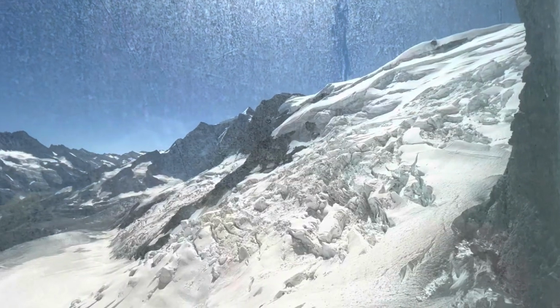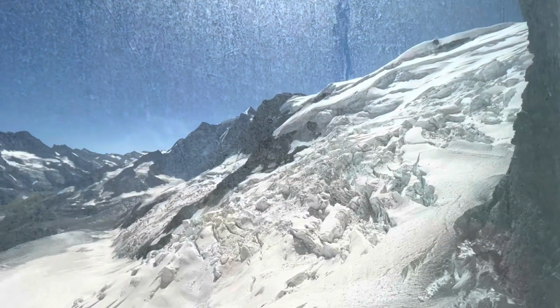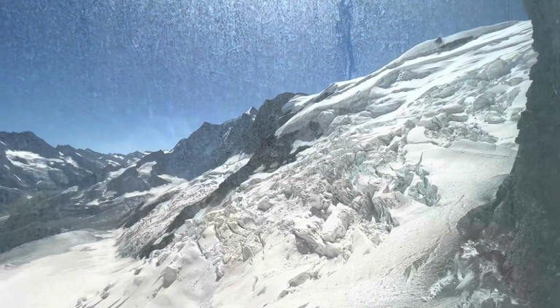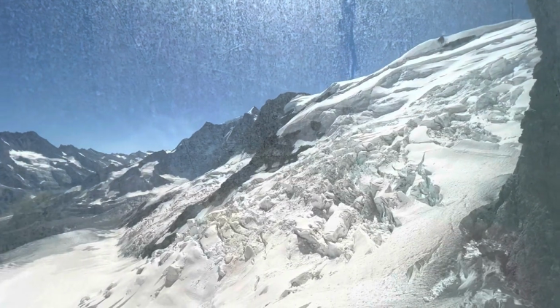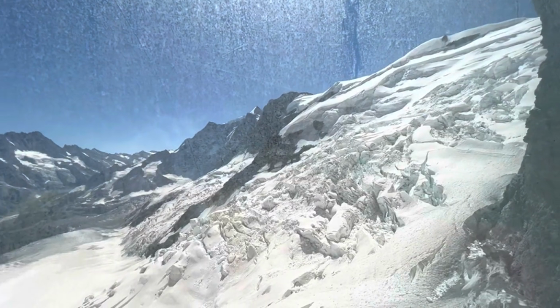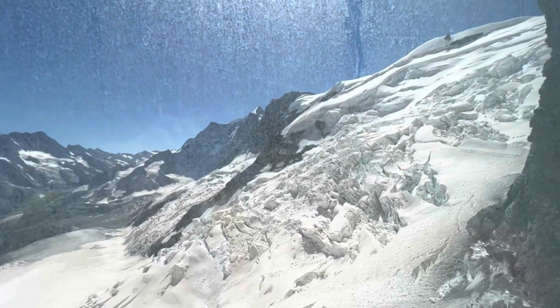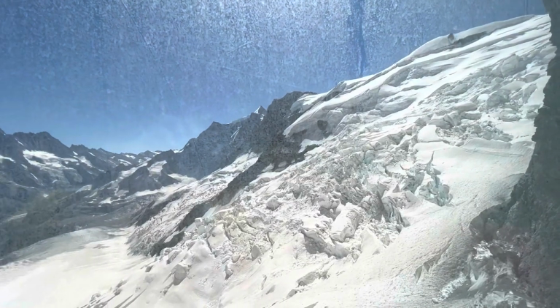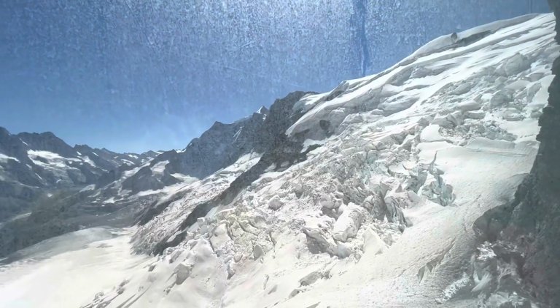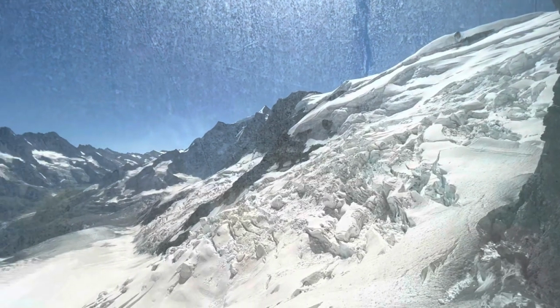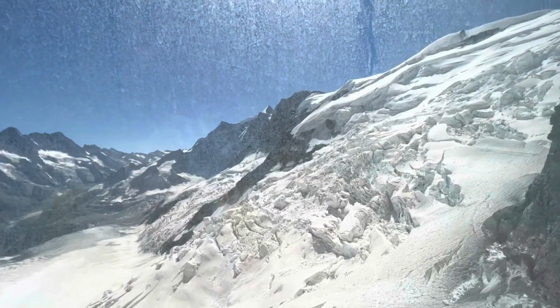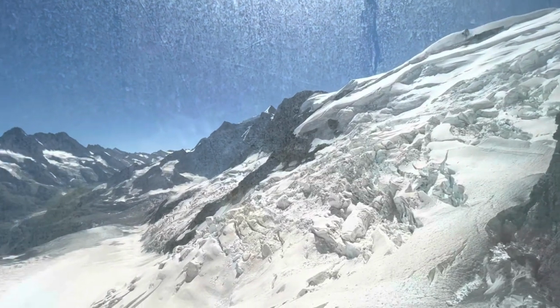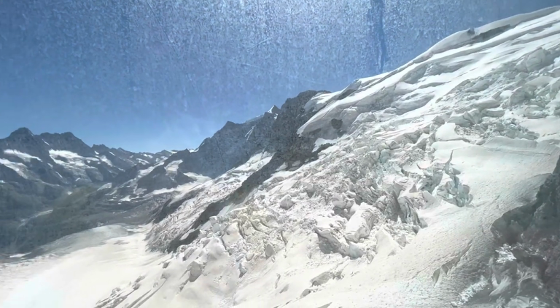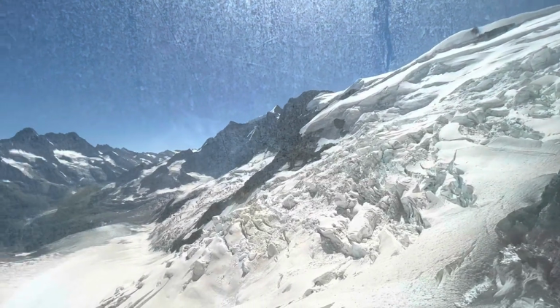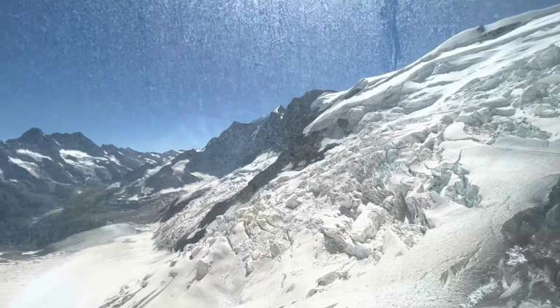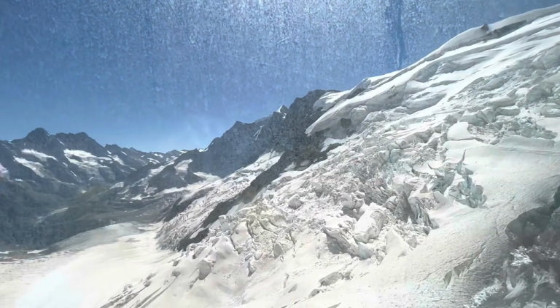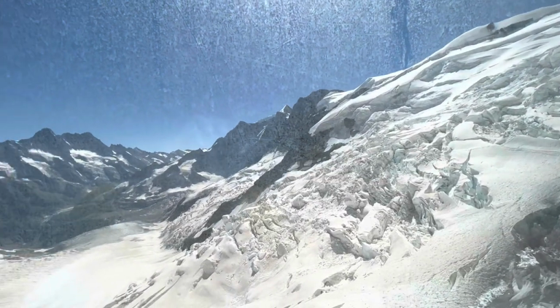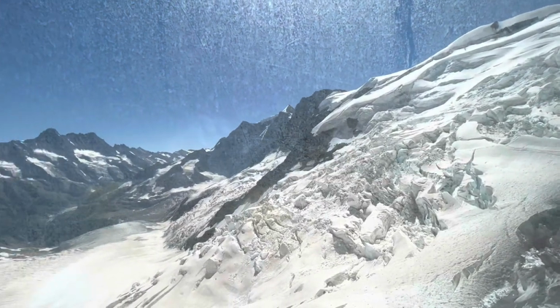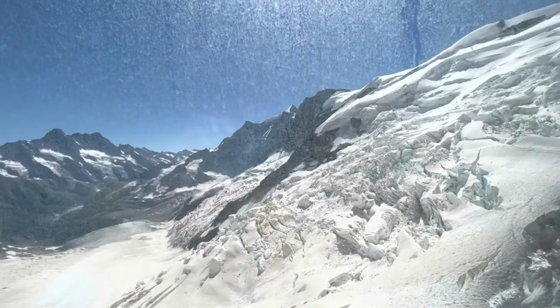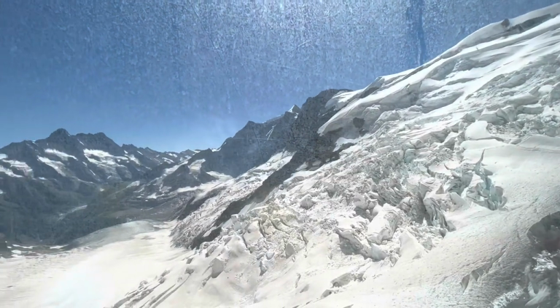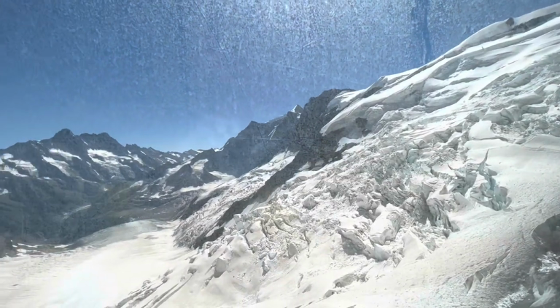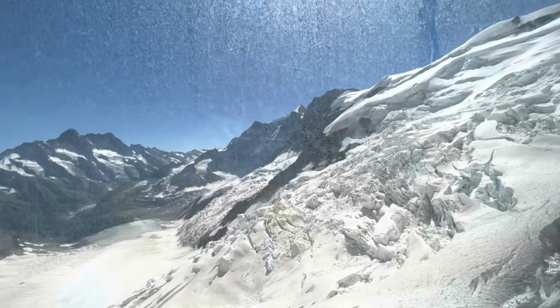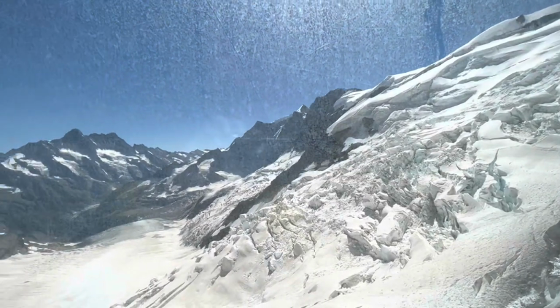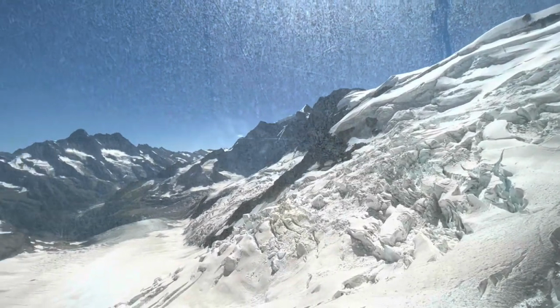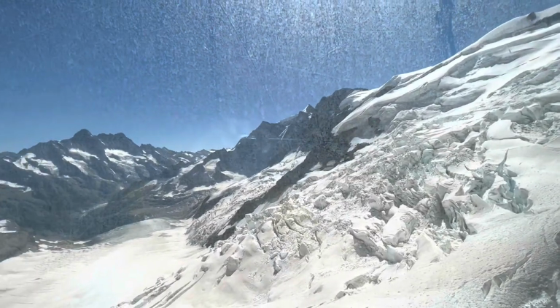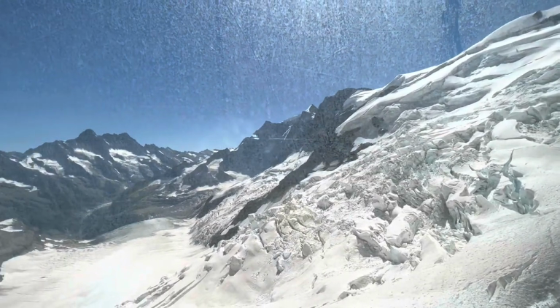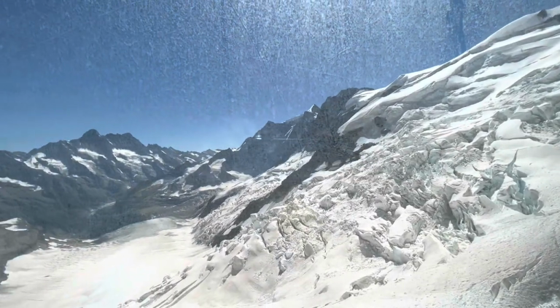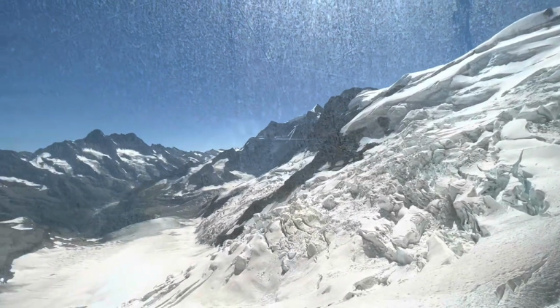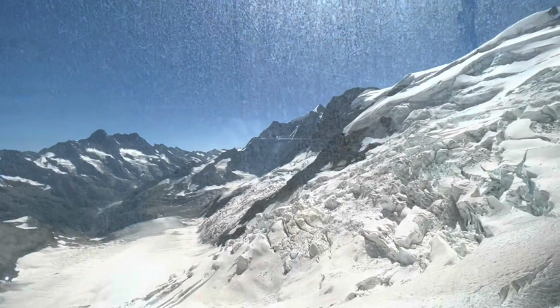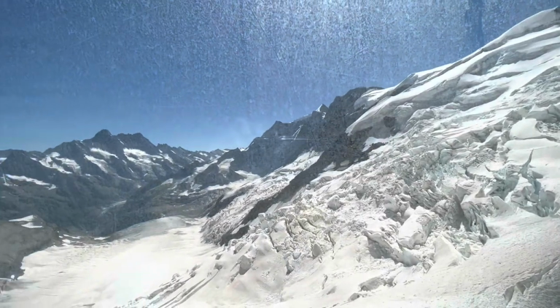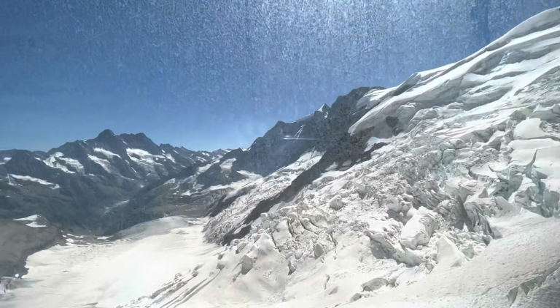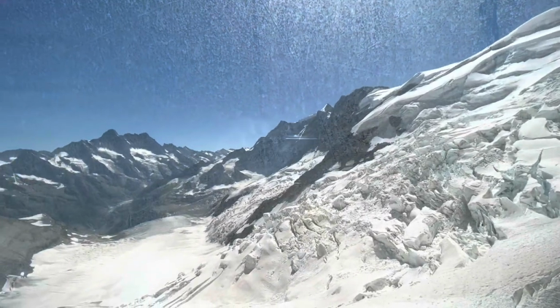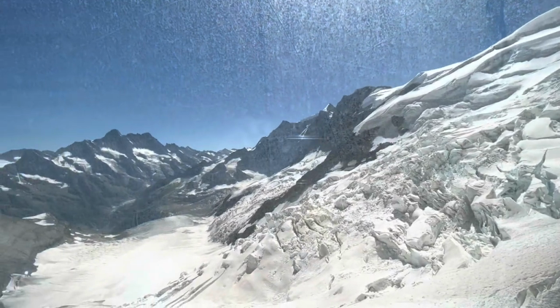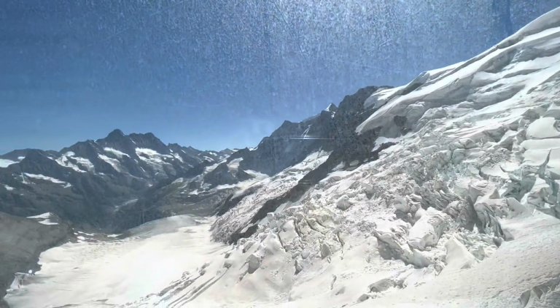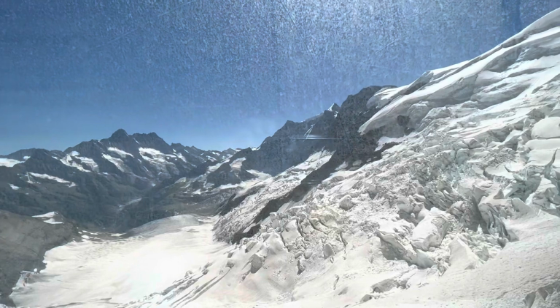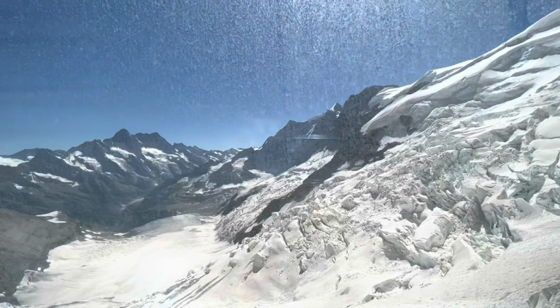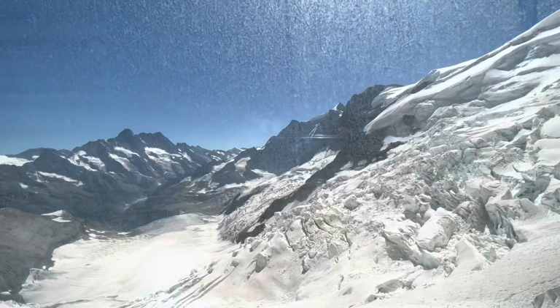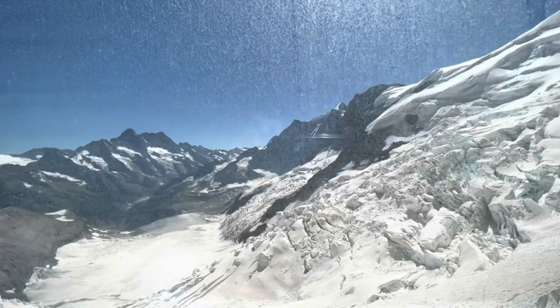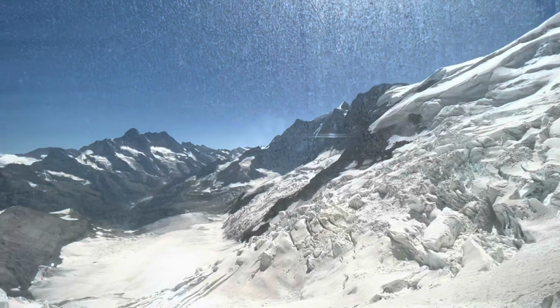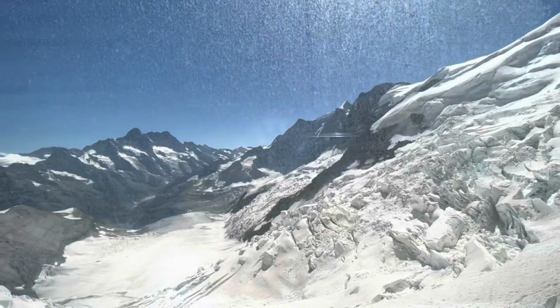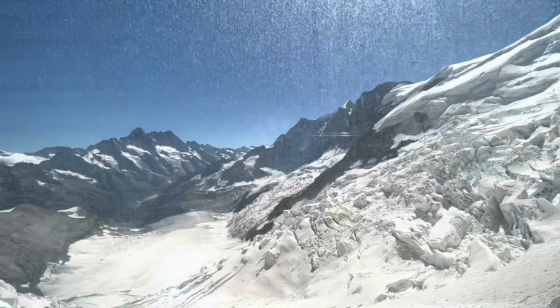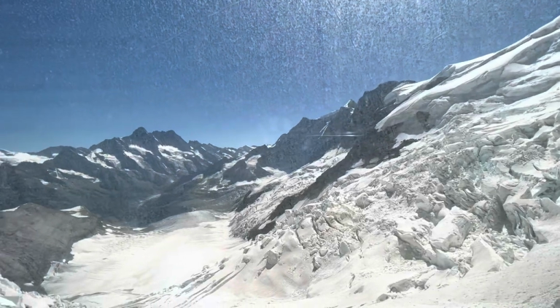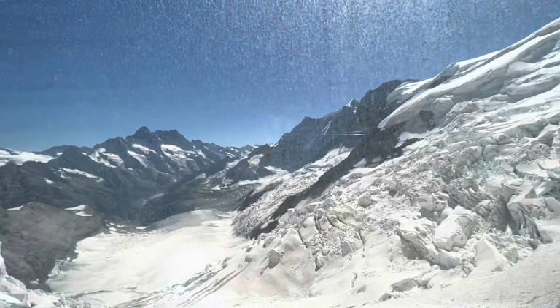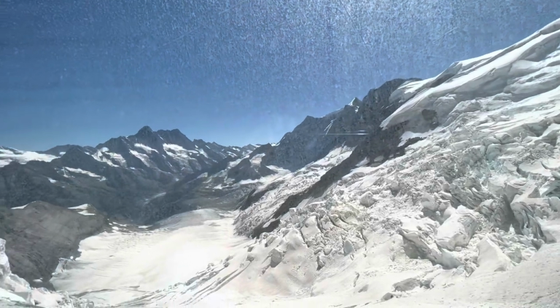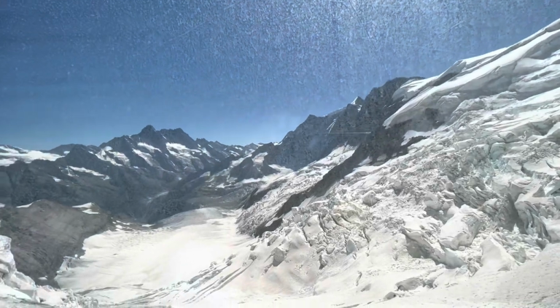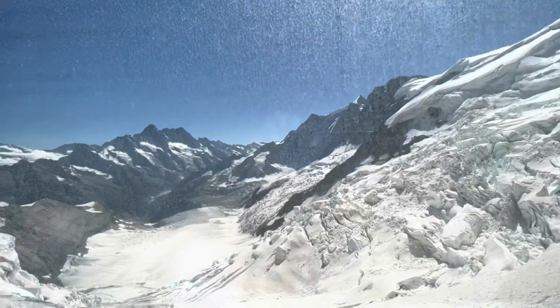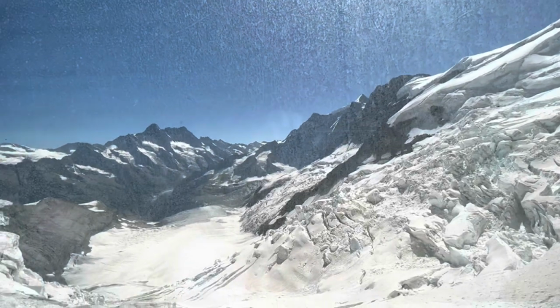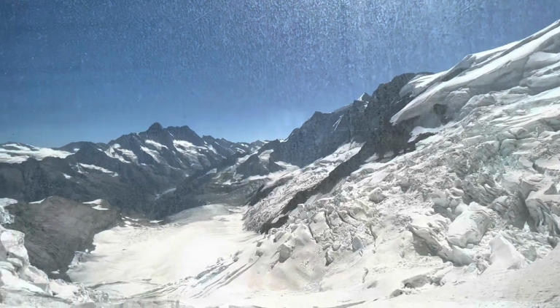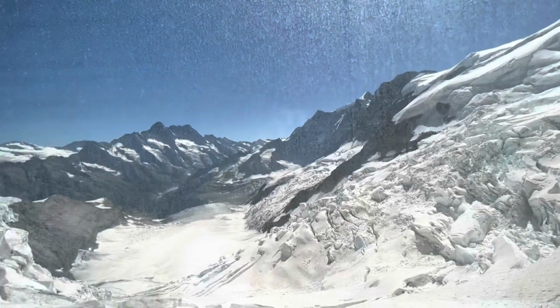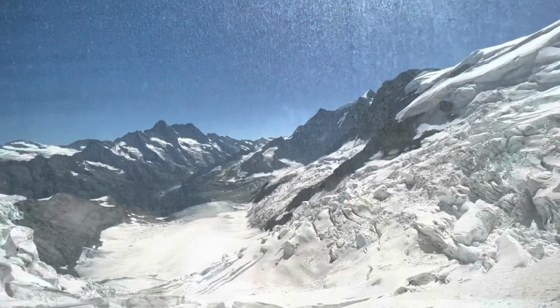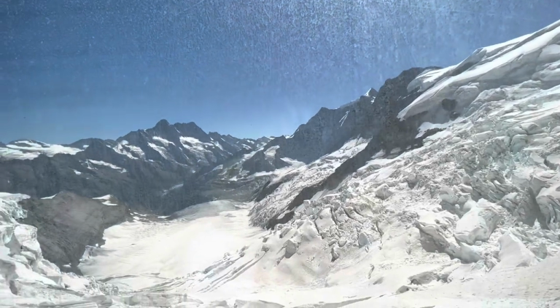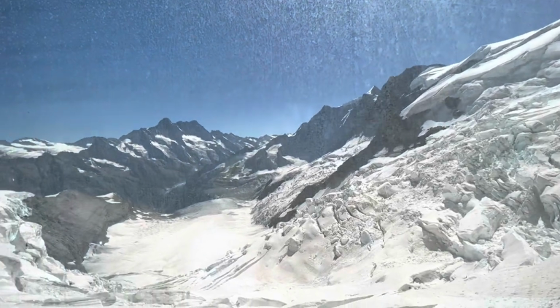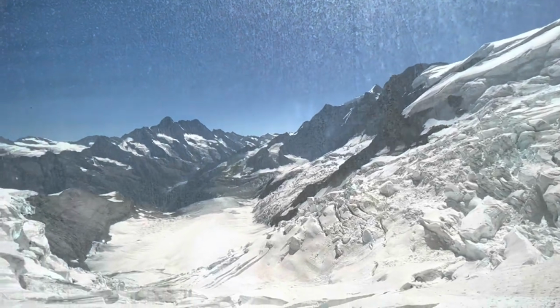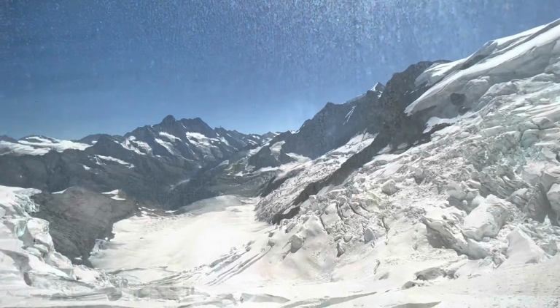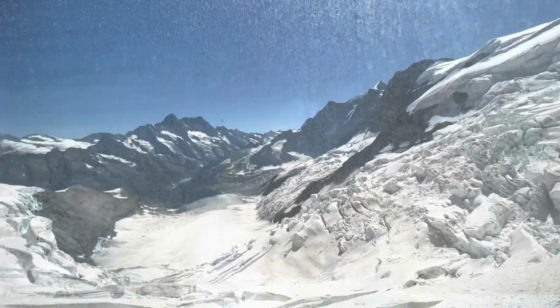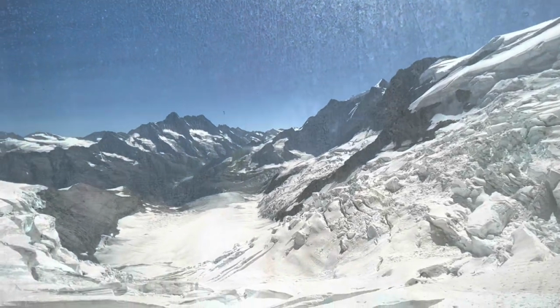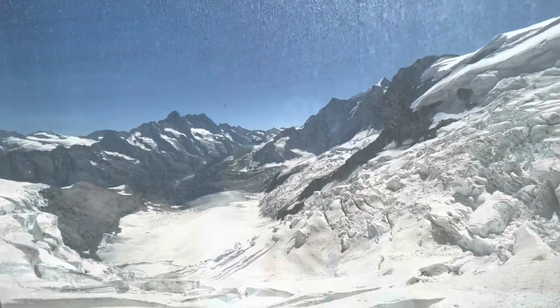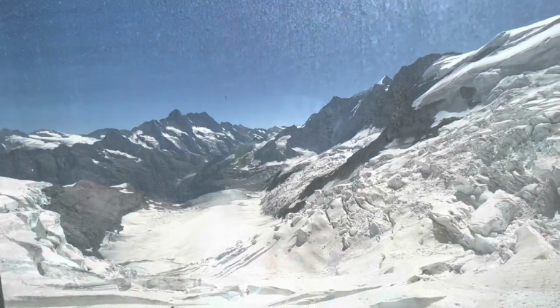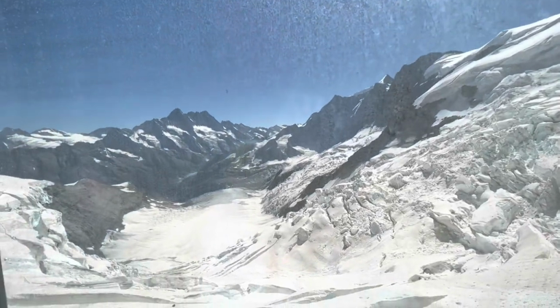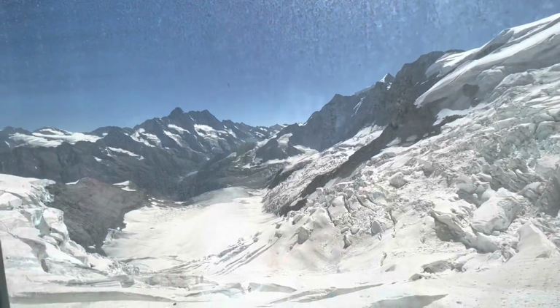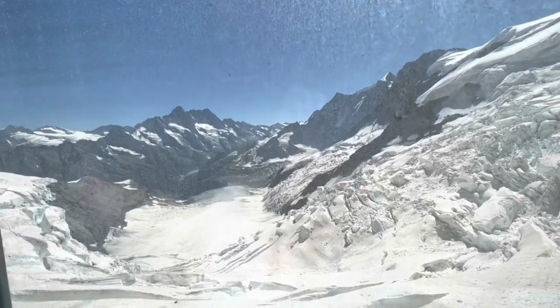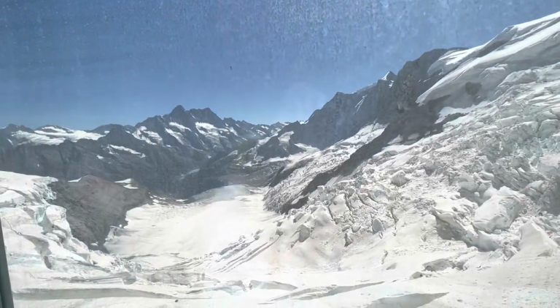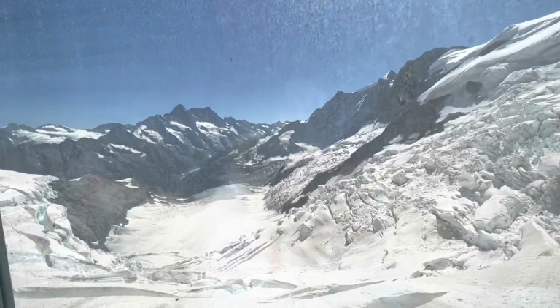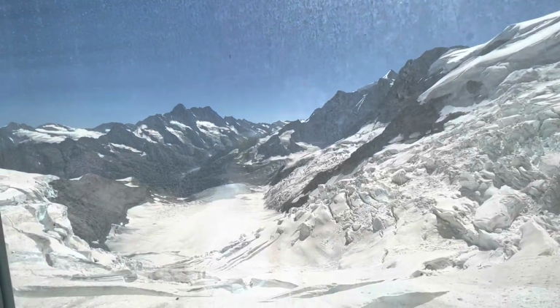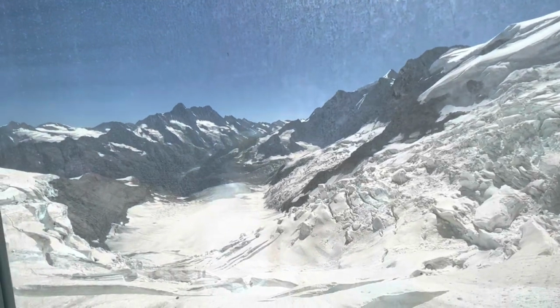Here is more of the view I was talking about — you can see a bit of snow here, but it's only a fraction of what we were about to see.